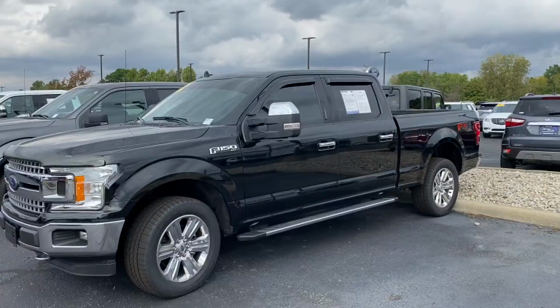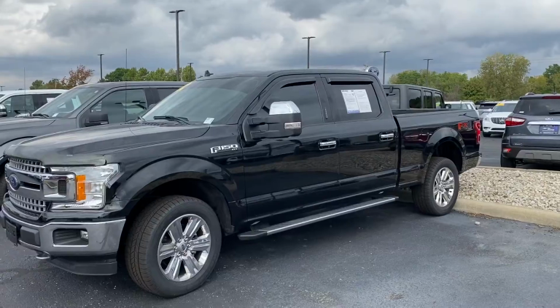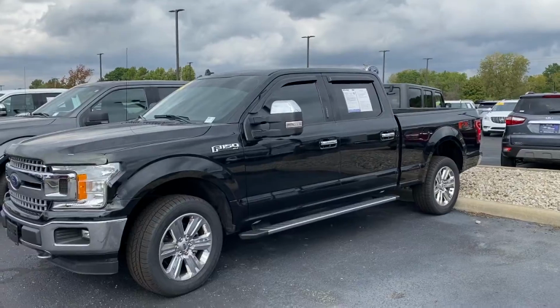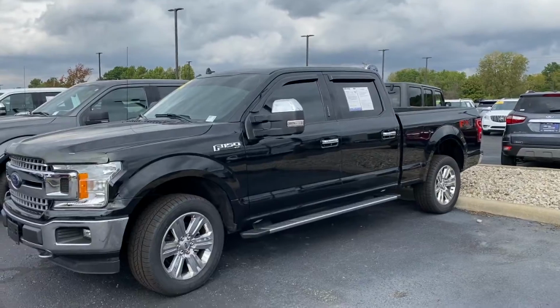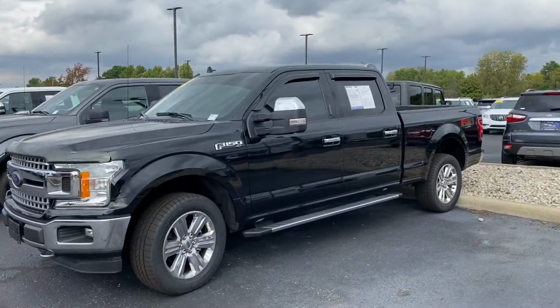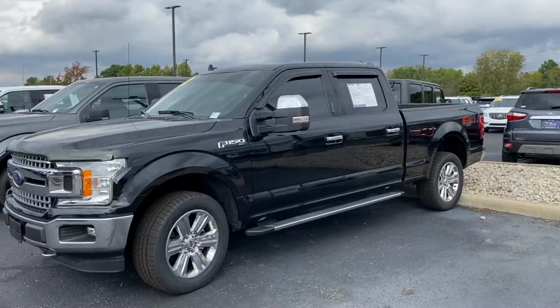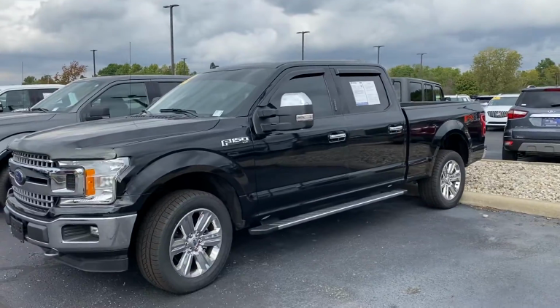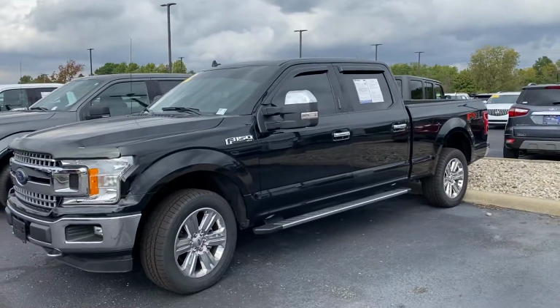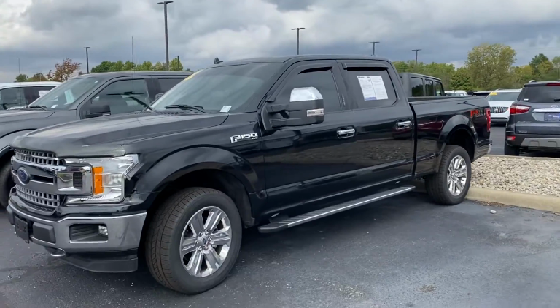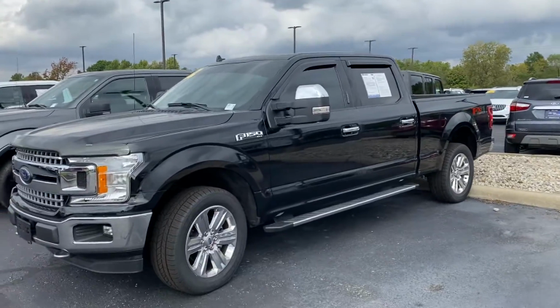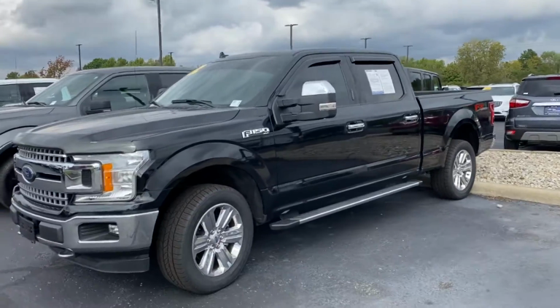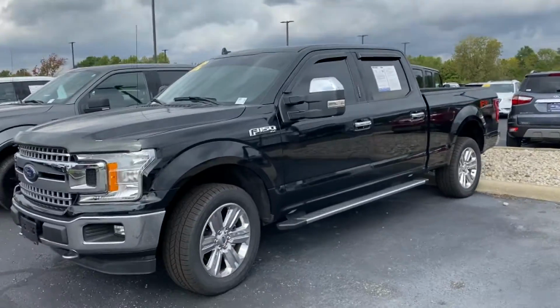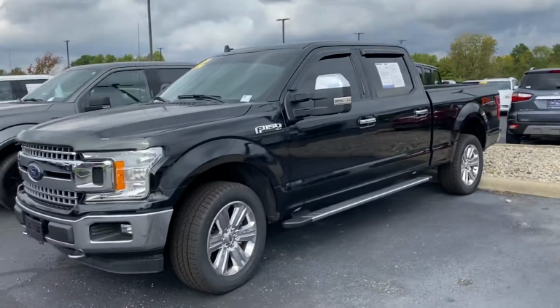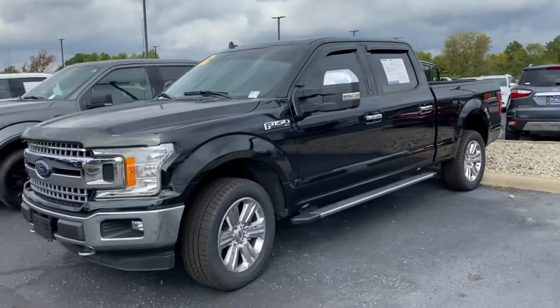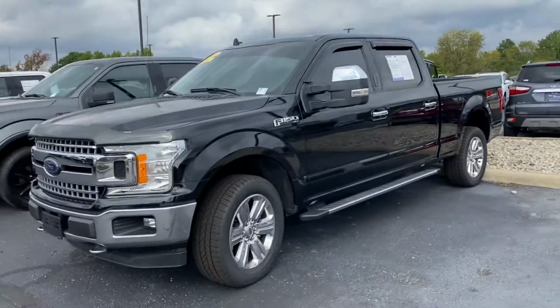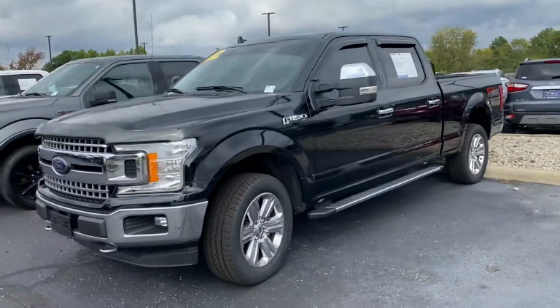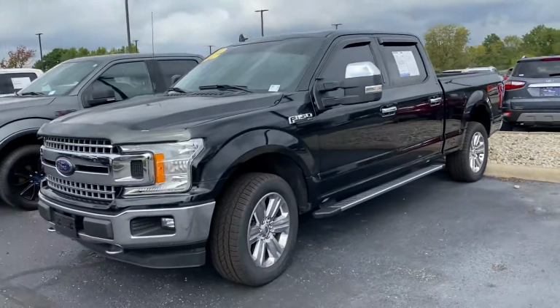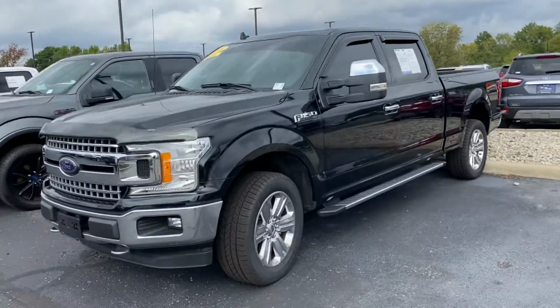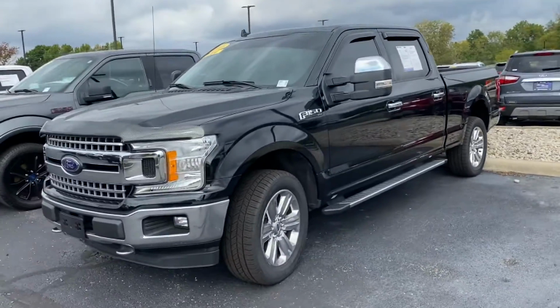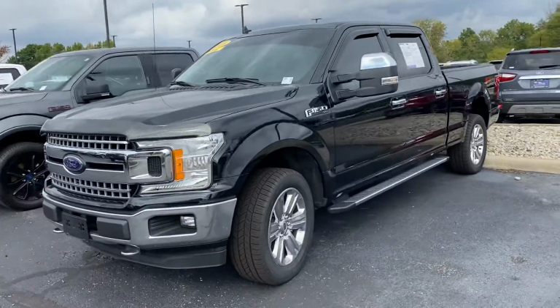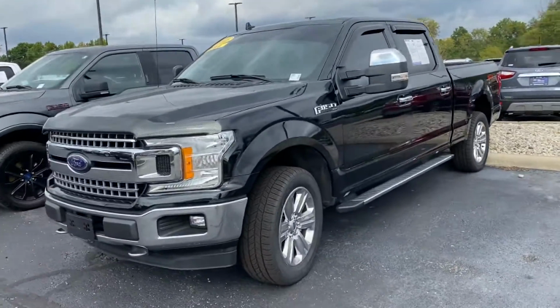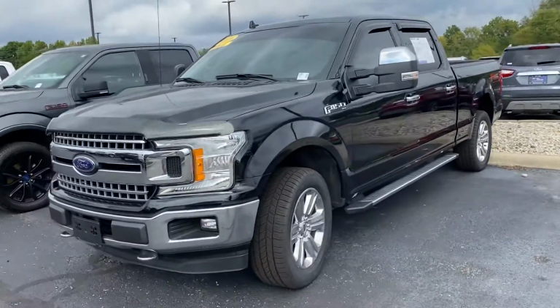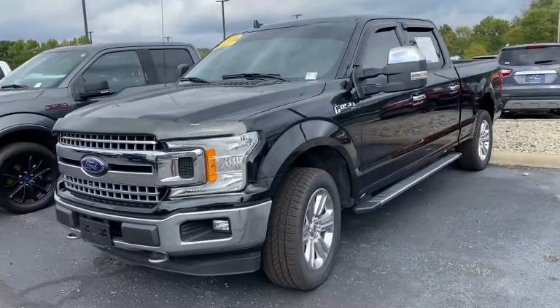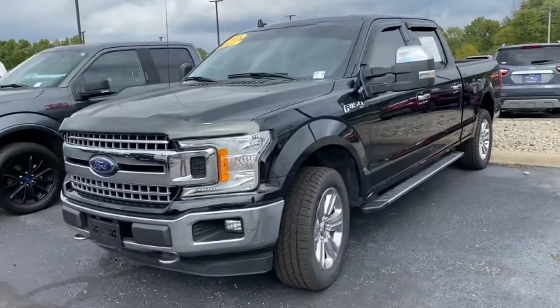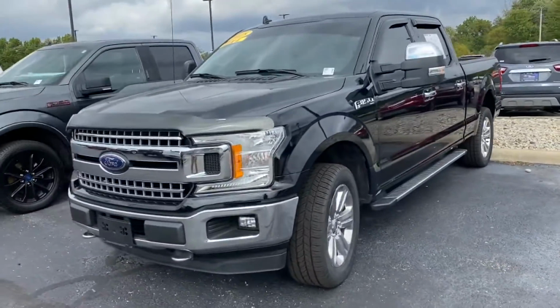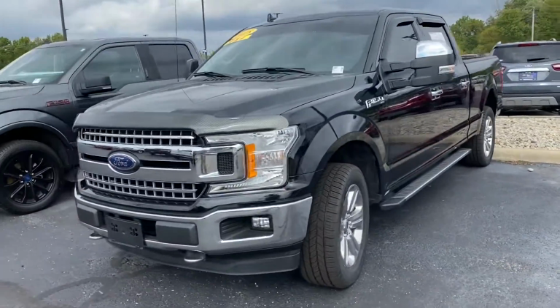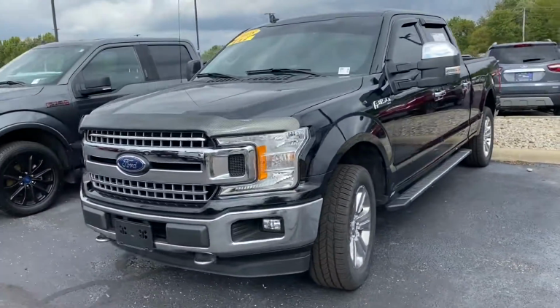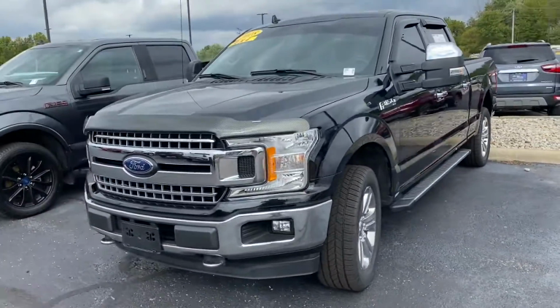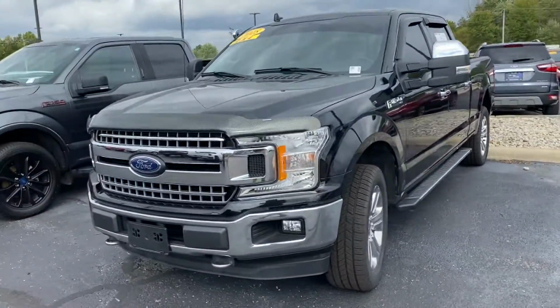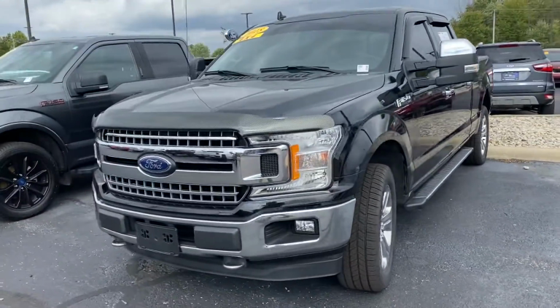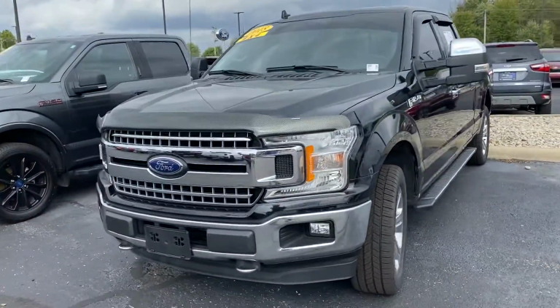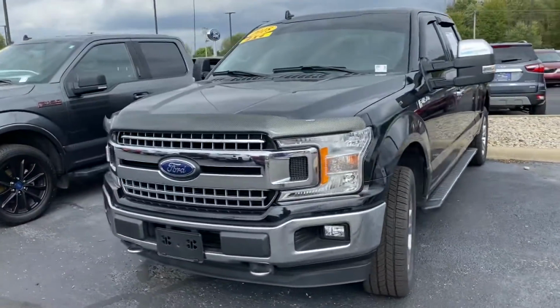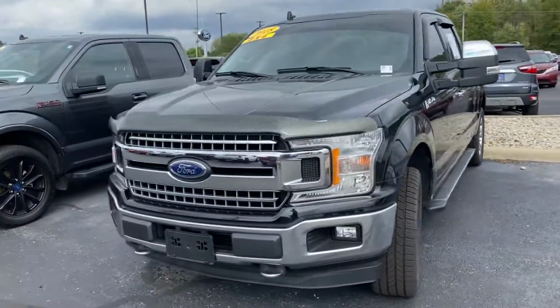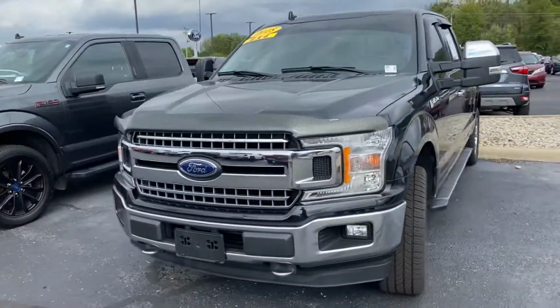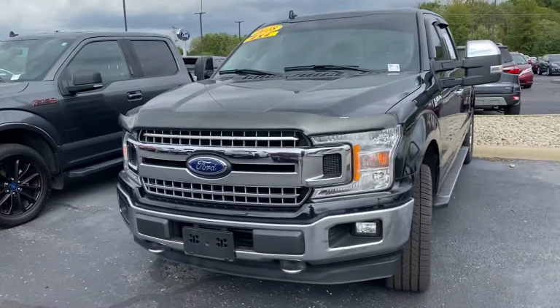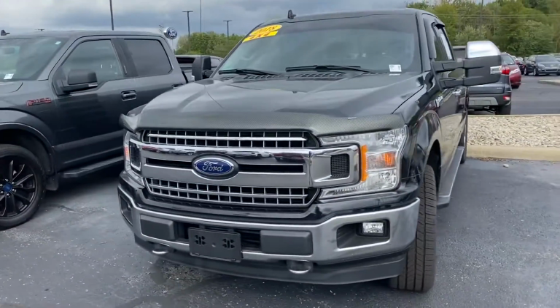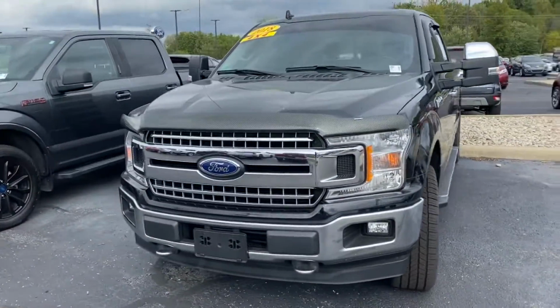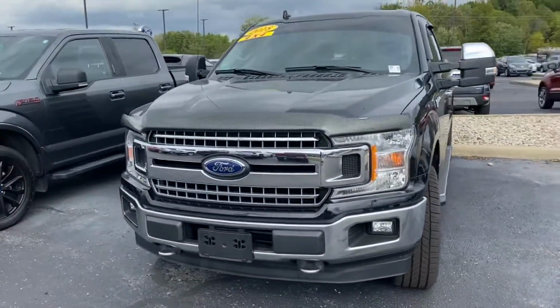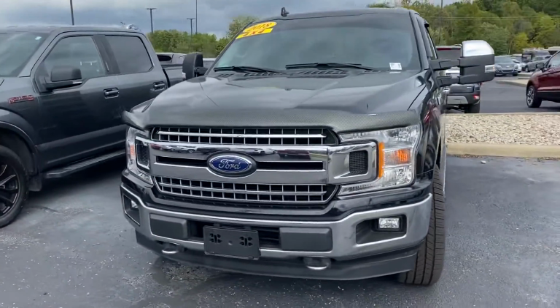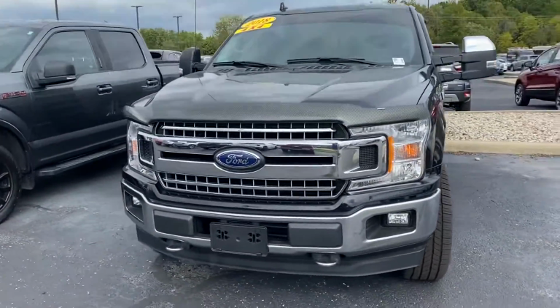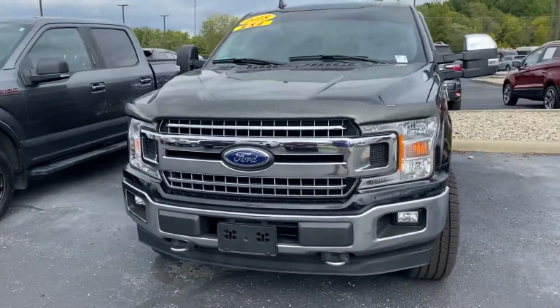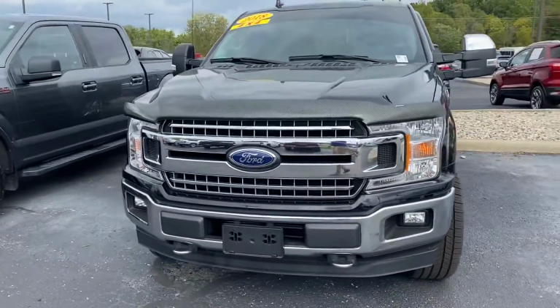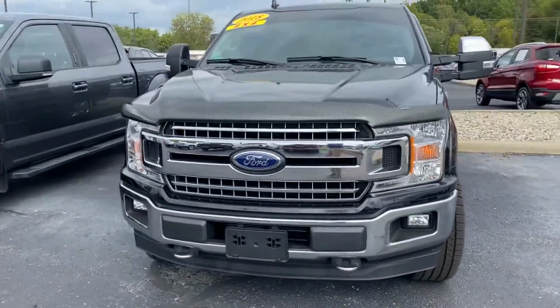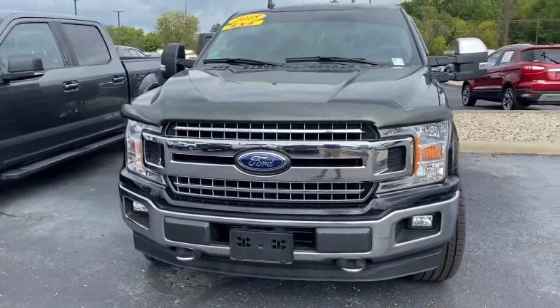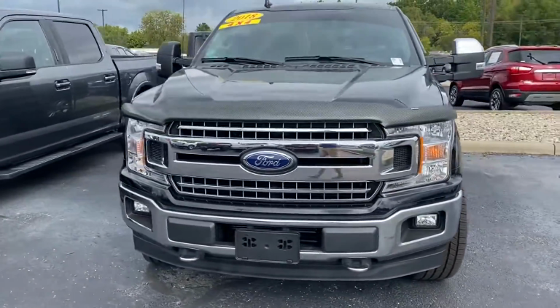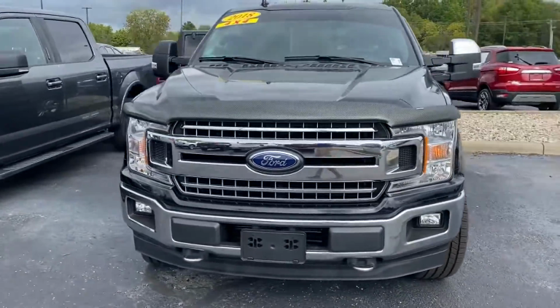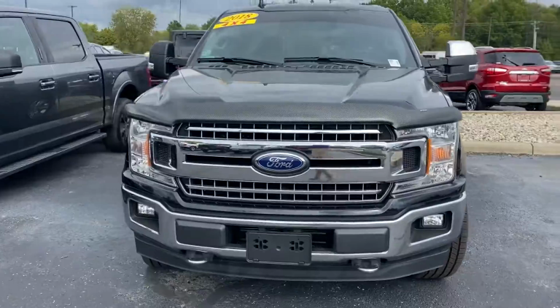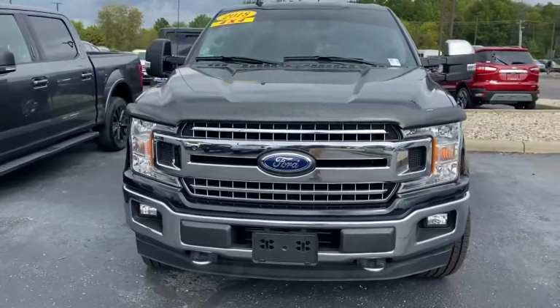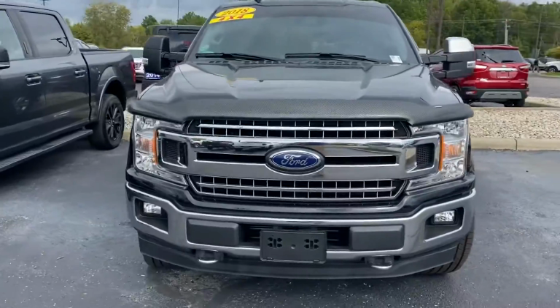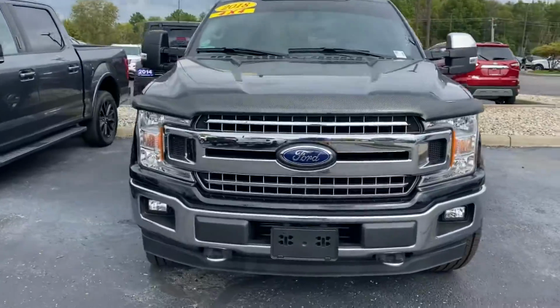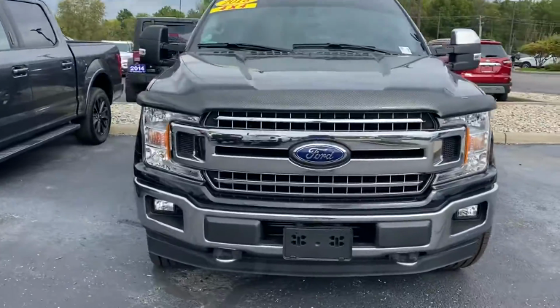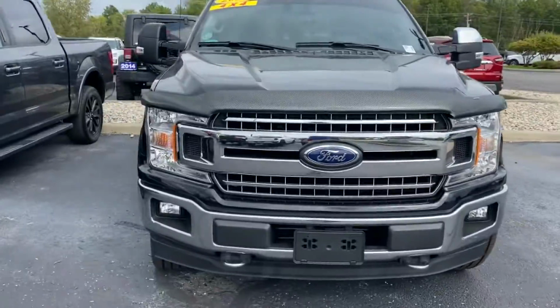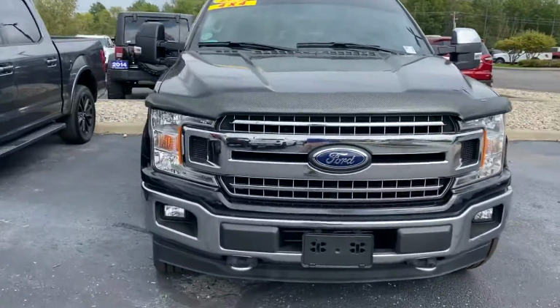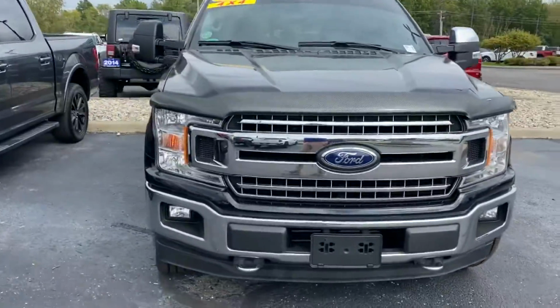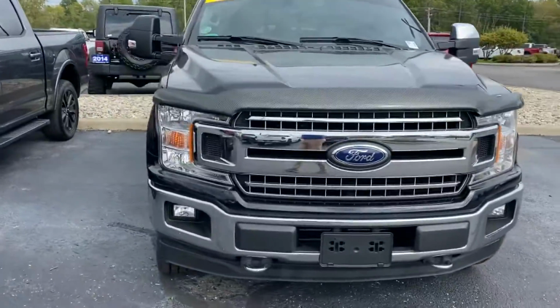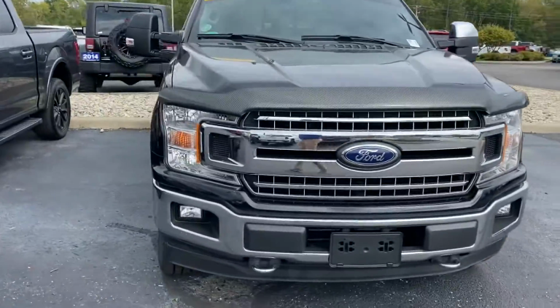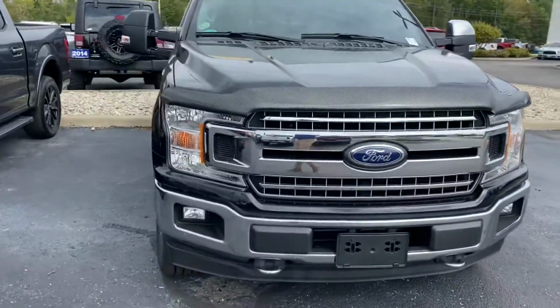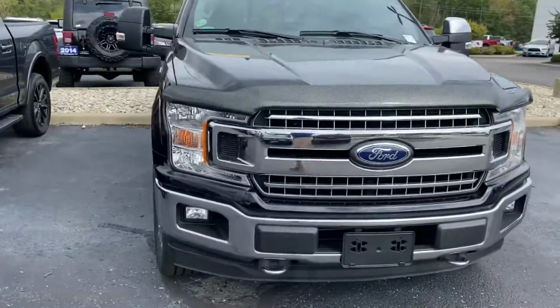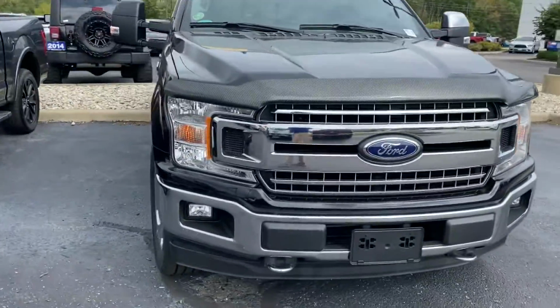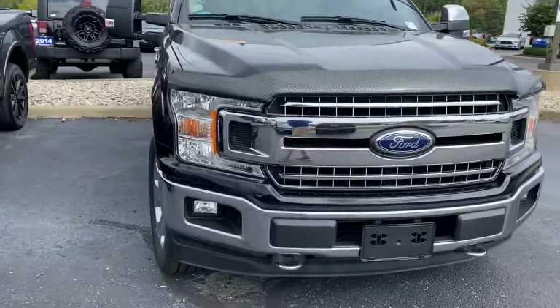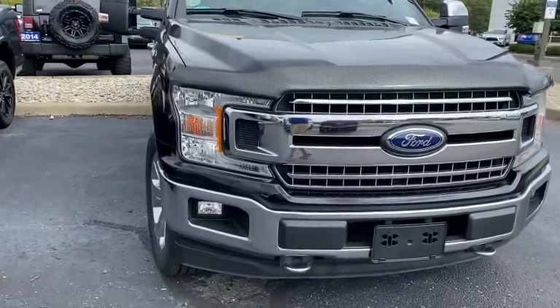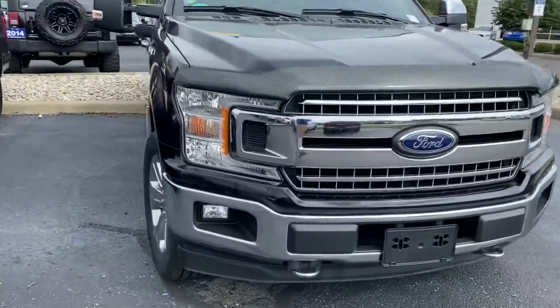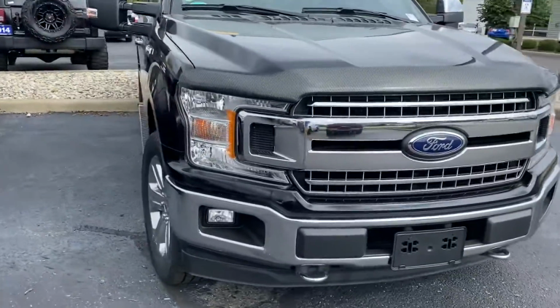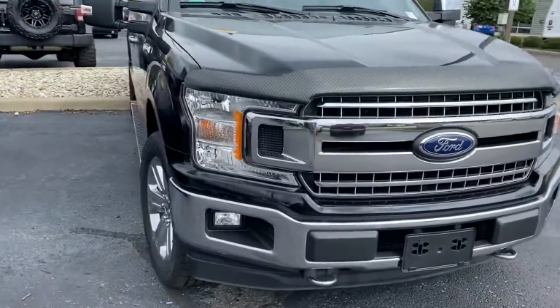Thank you for choosing Lestas Ford. Here's your 2018 Ford F-150 you inquired on.